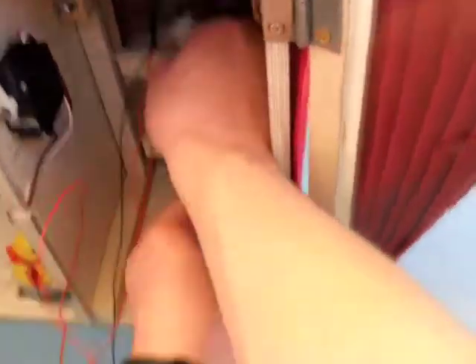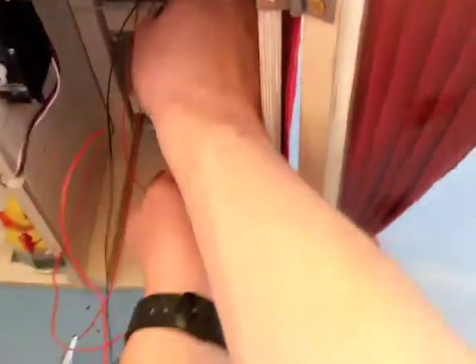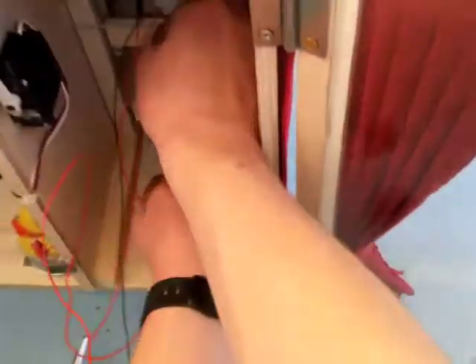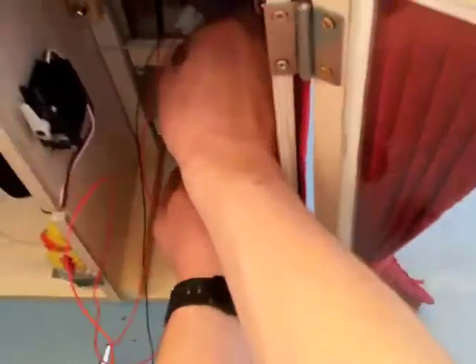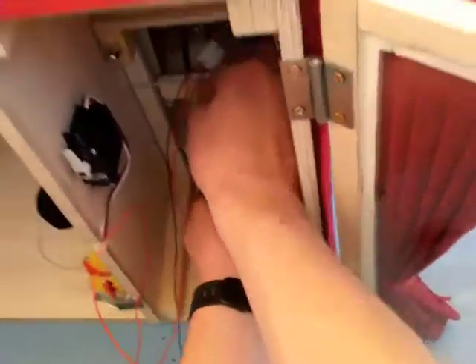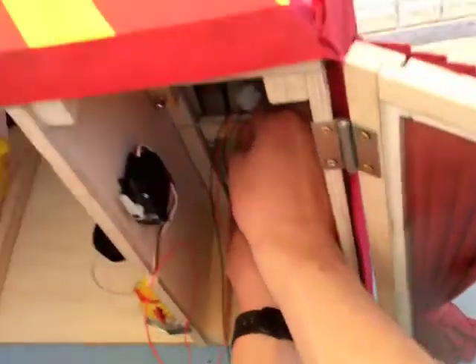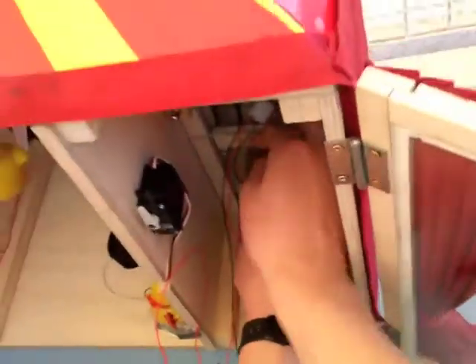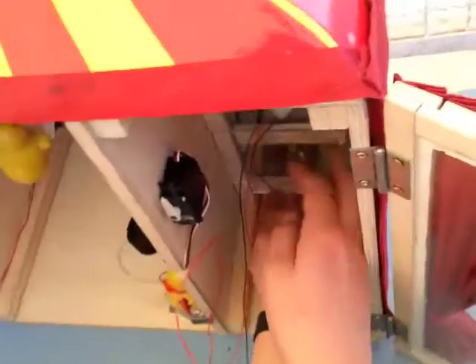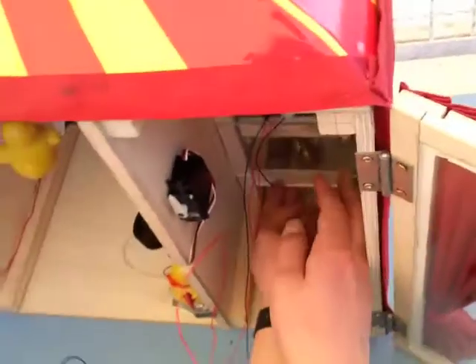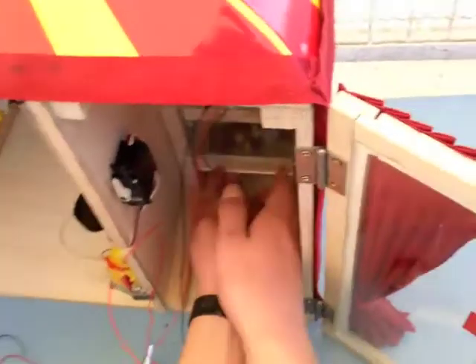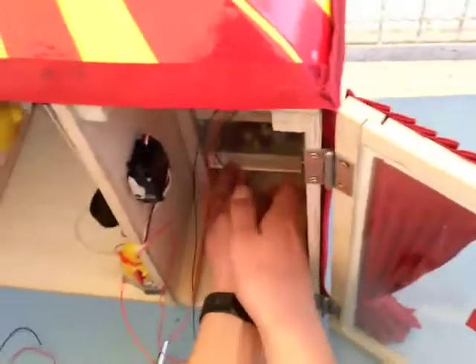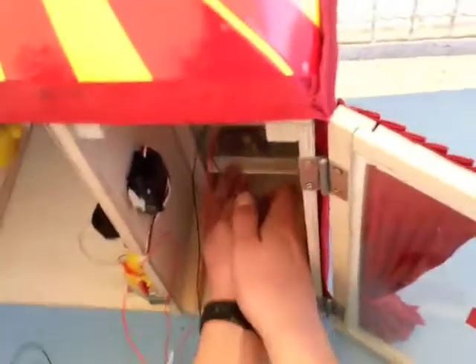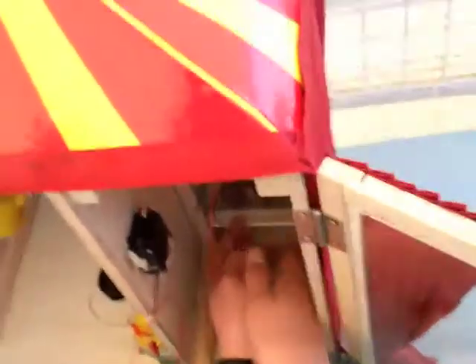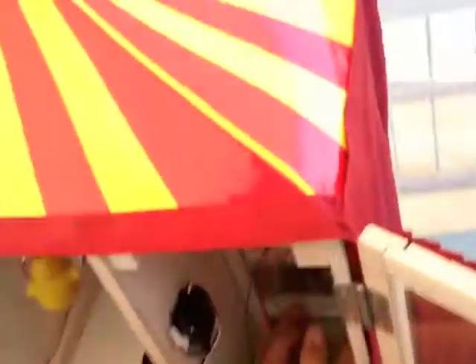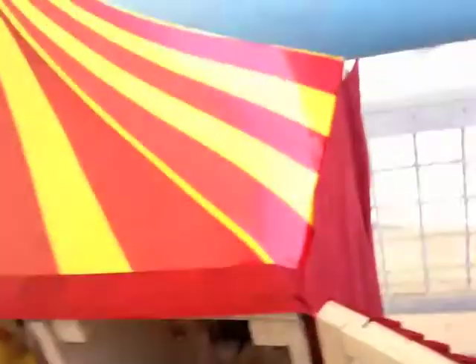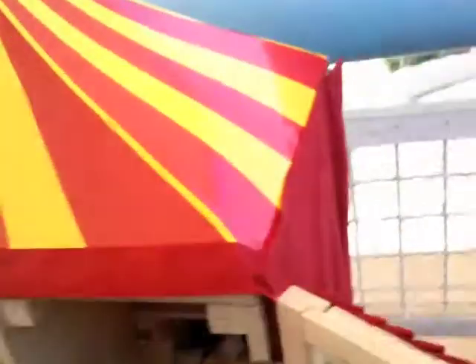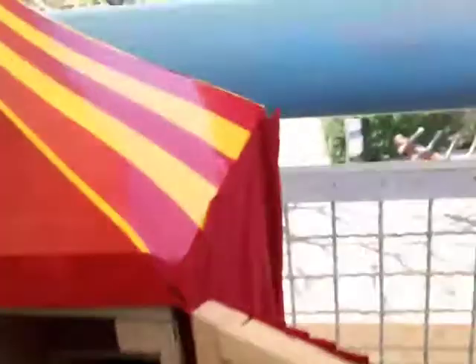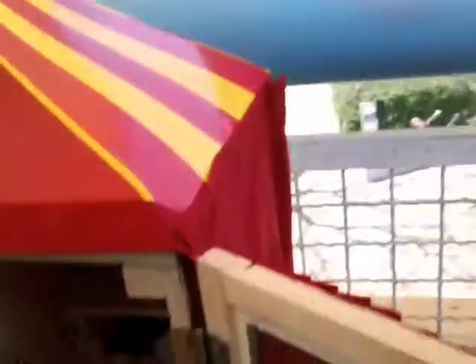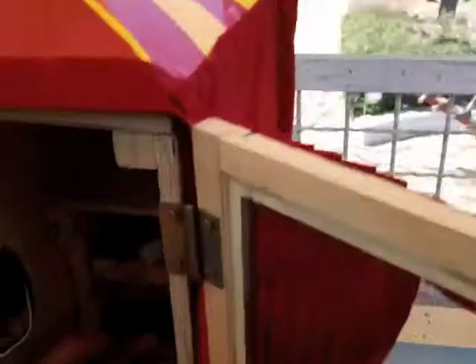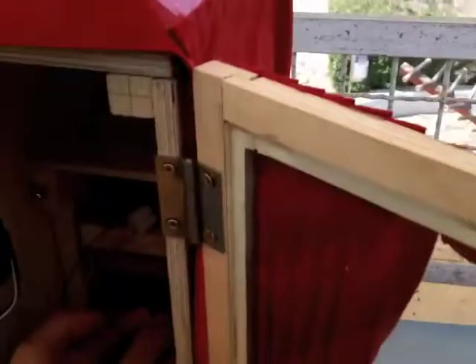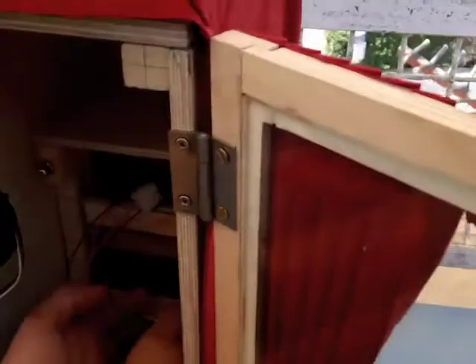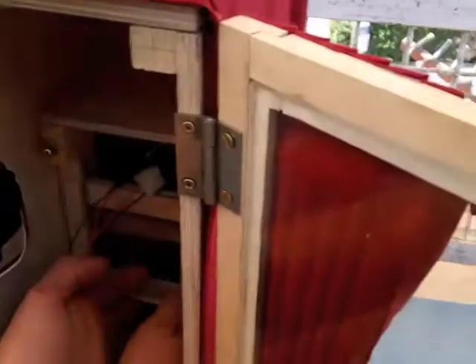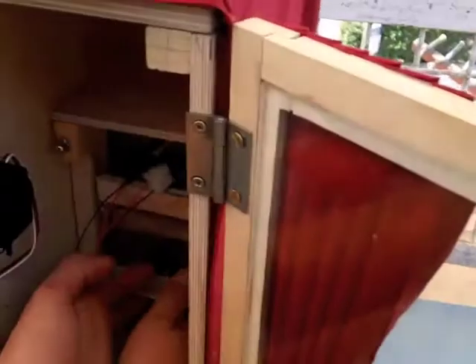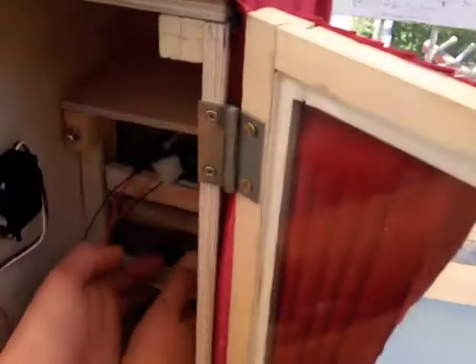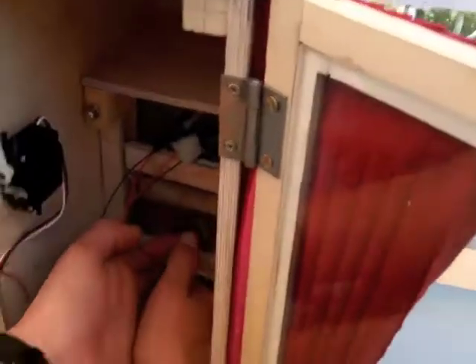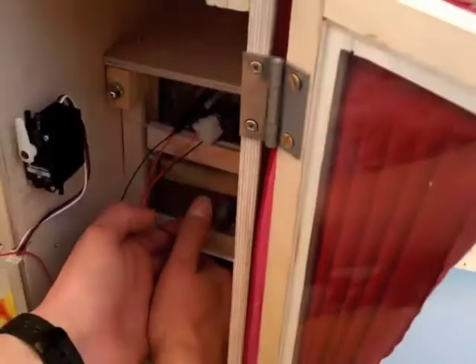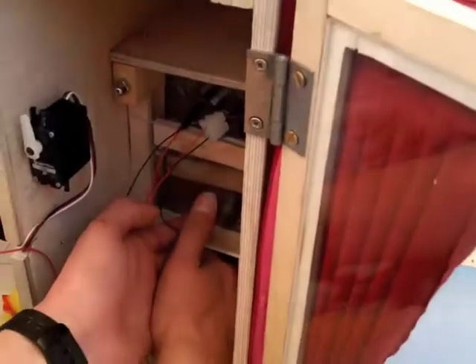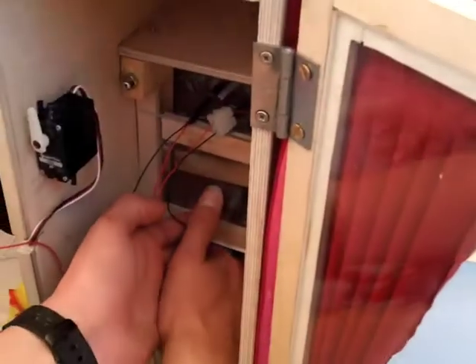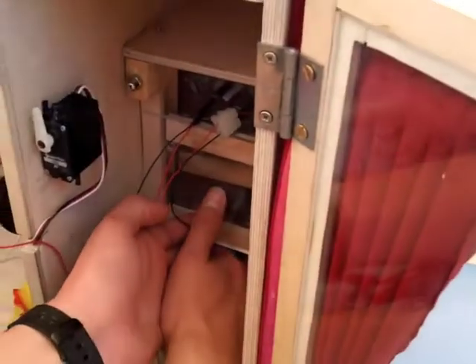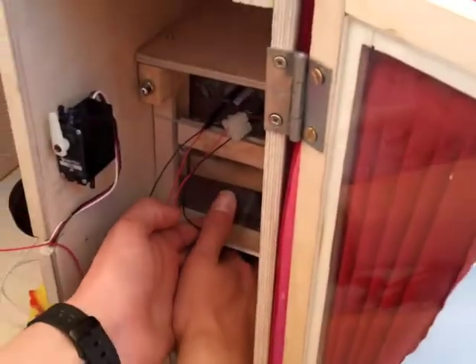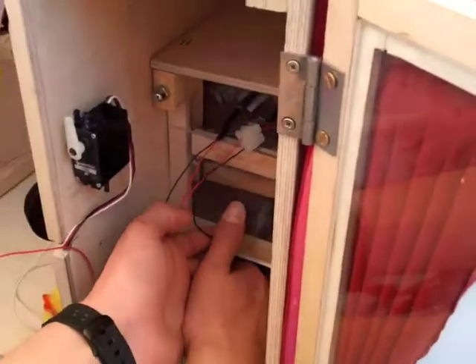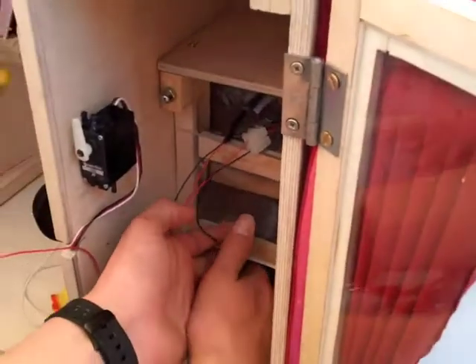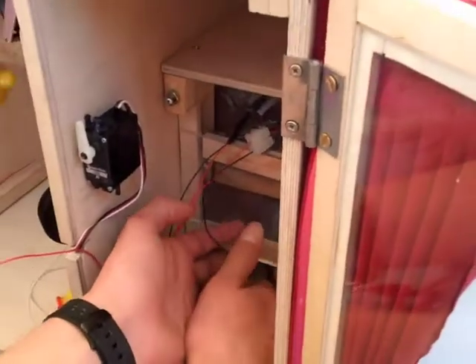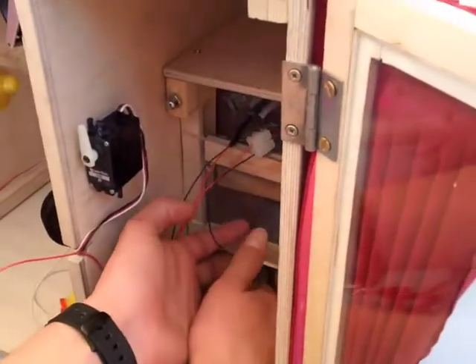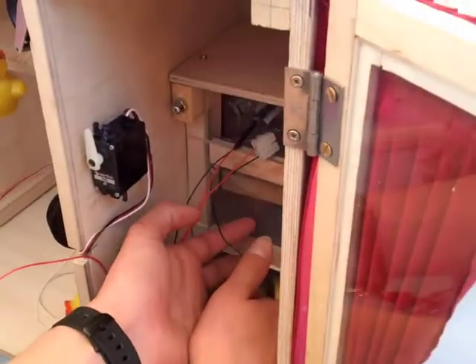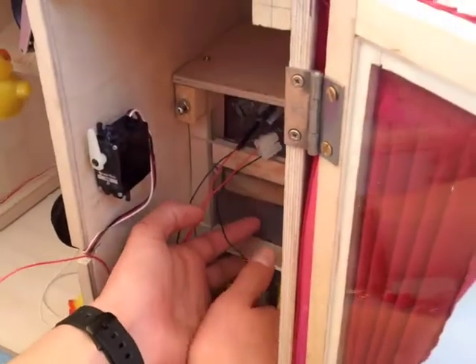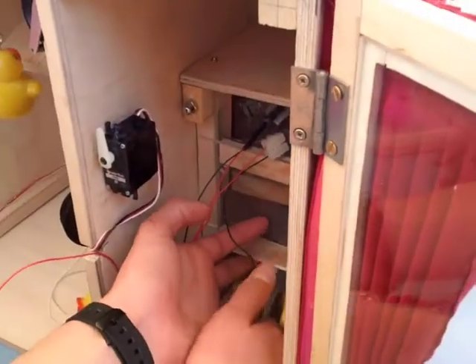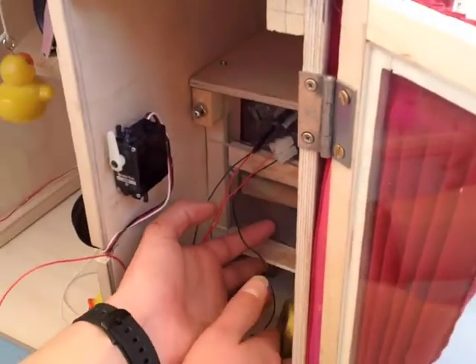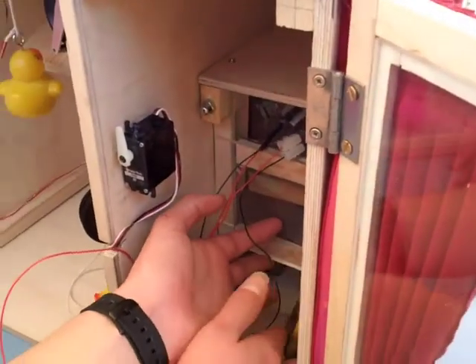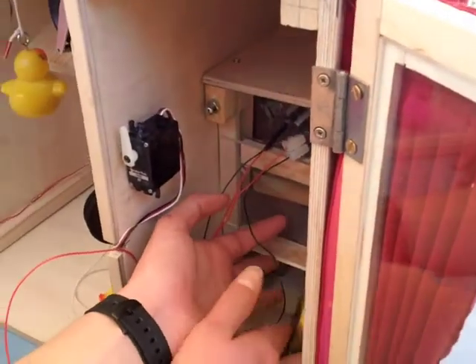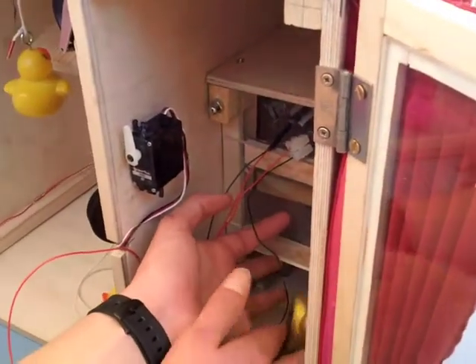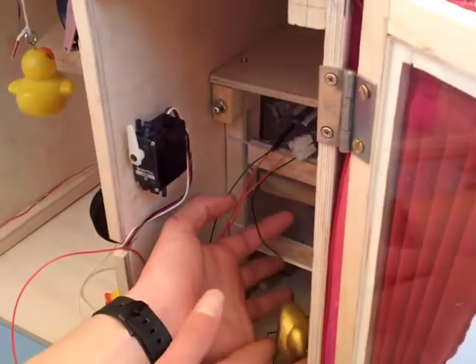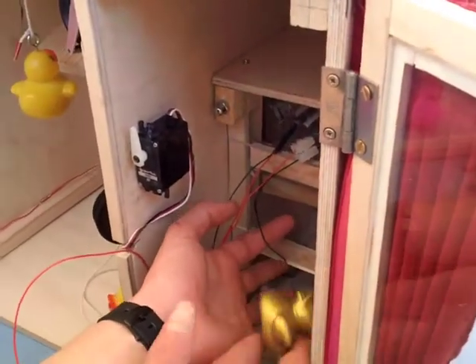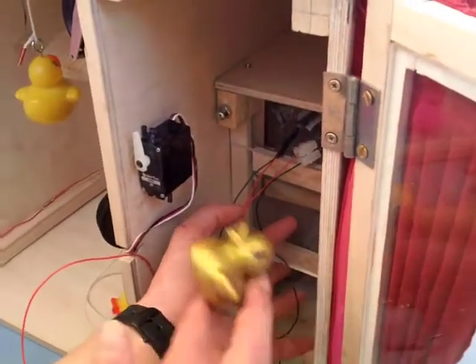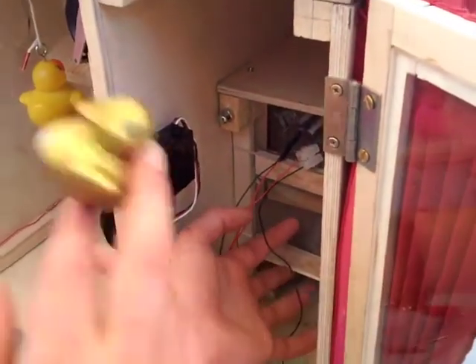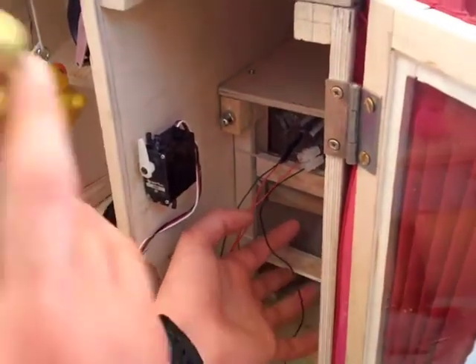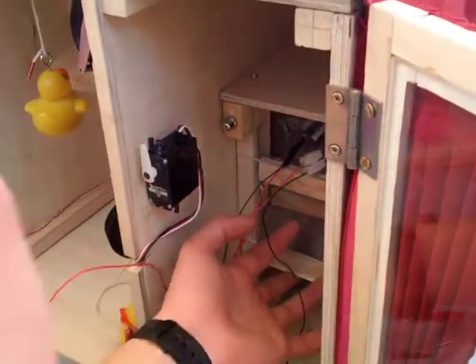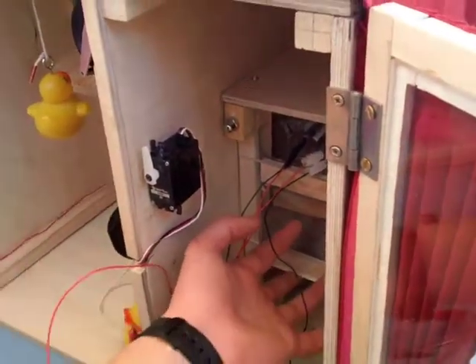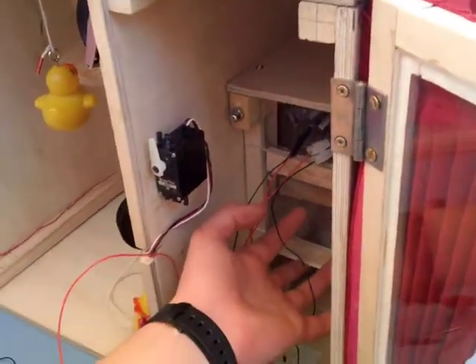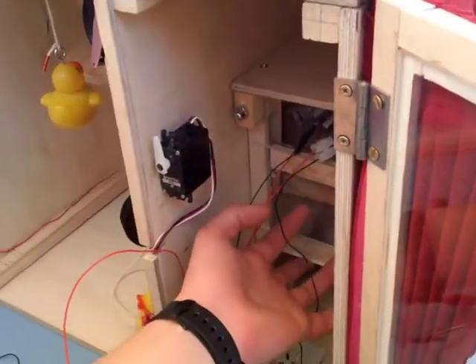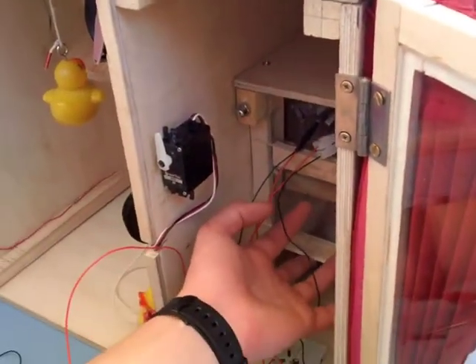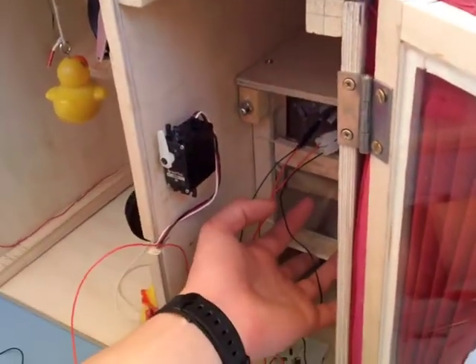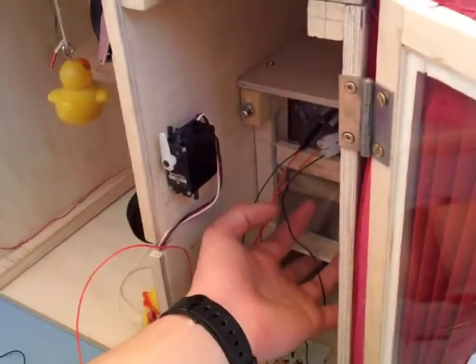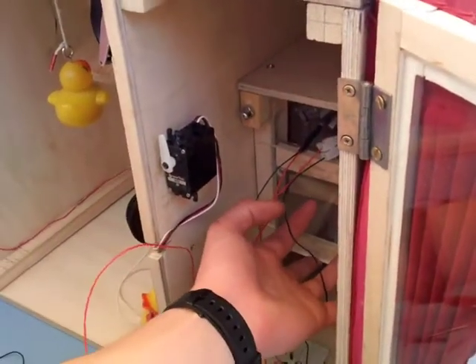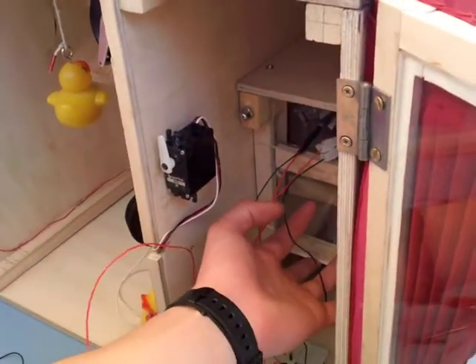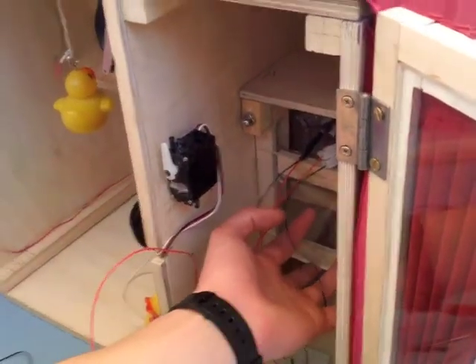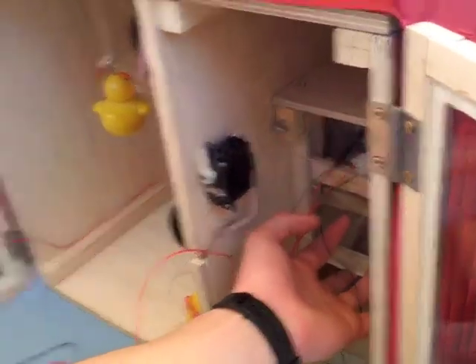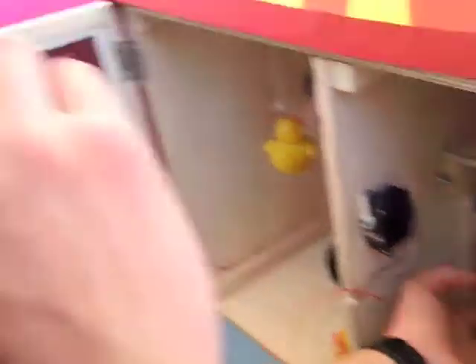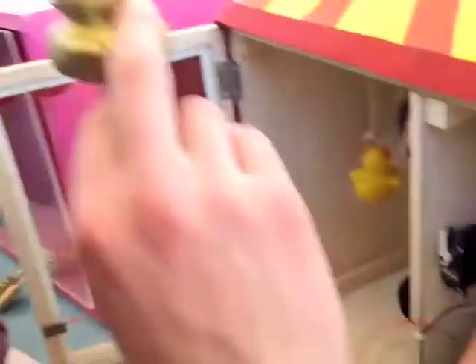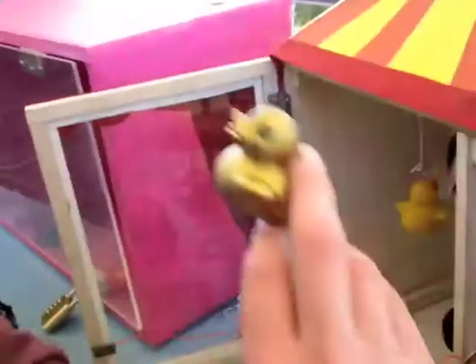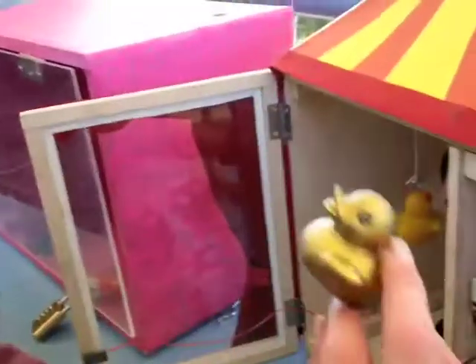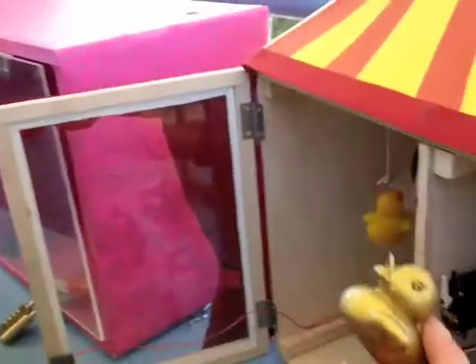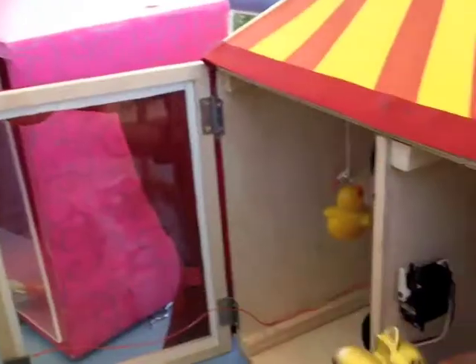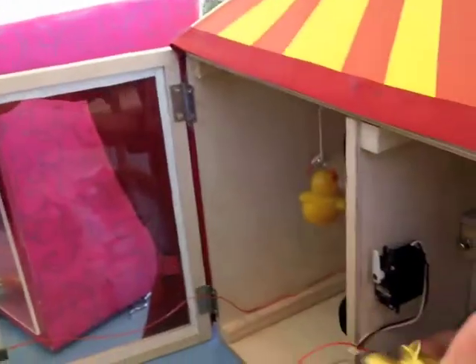And that will then allow the chute bolt, which holds the safe door closed, to retract and you can lift the safe up and get the prize.